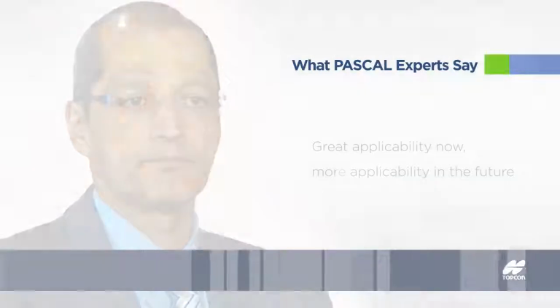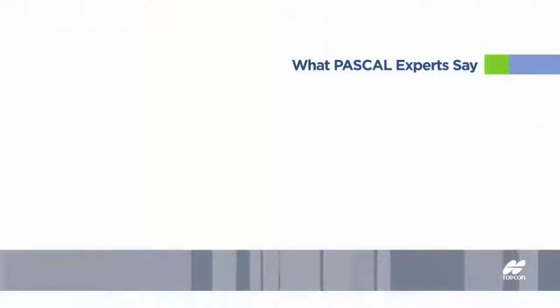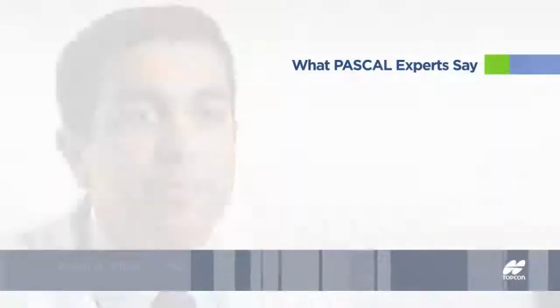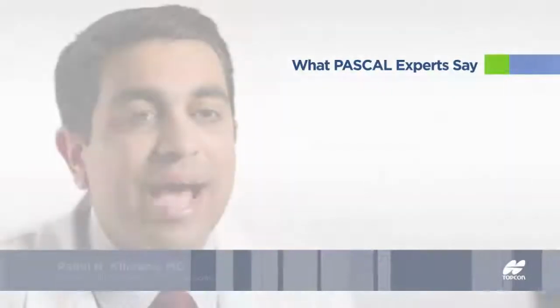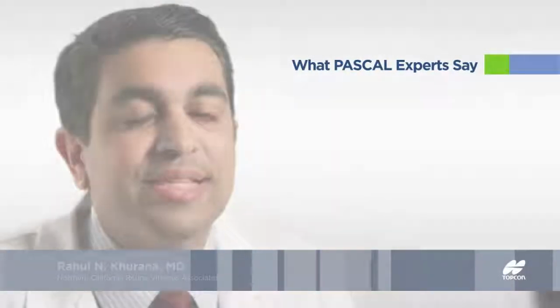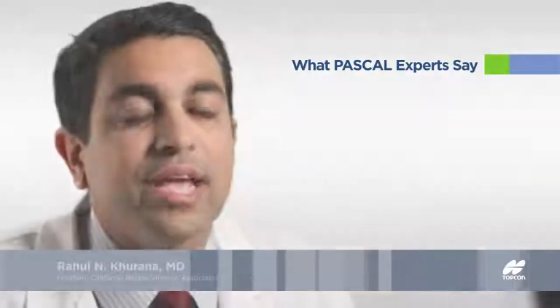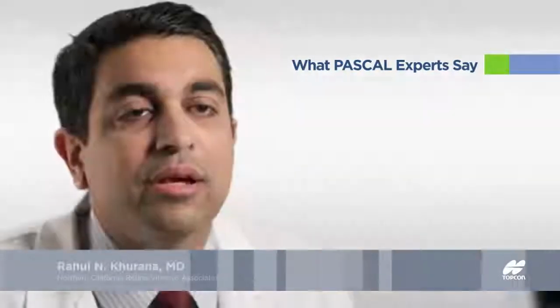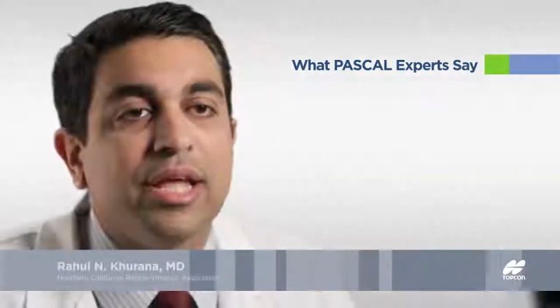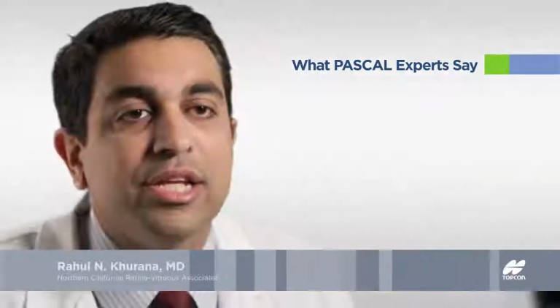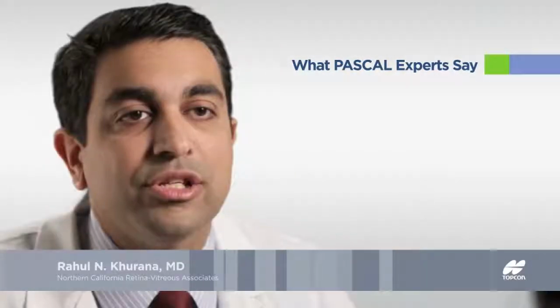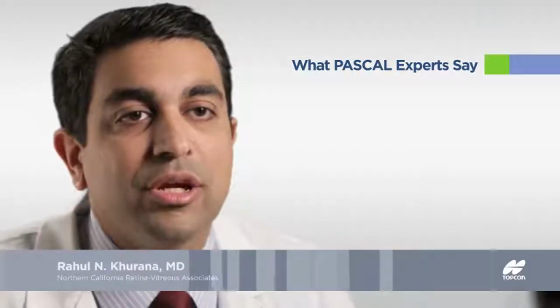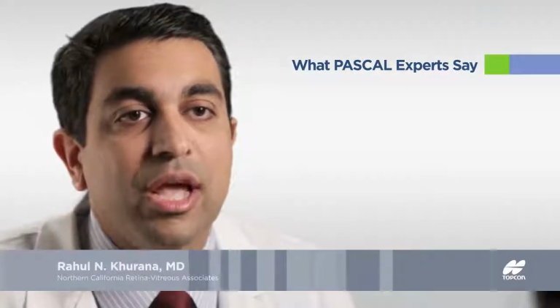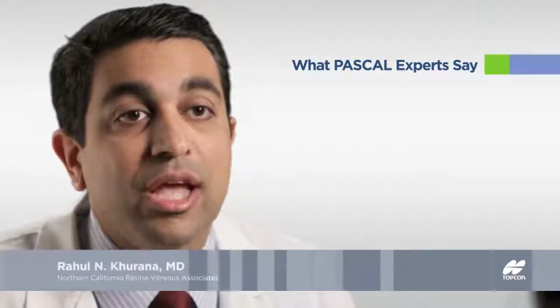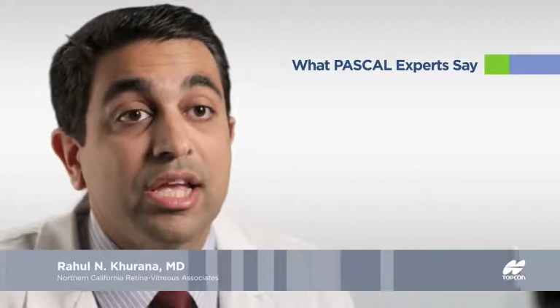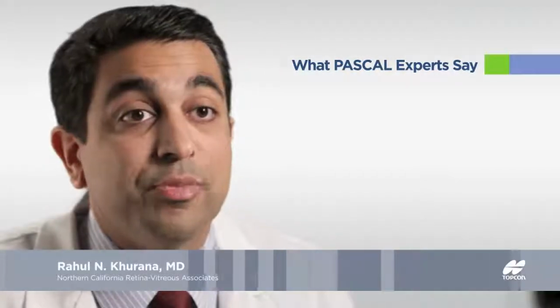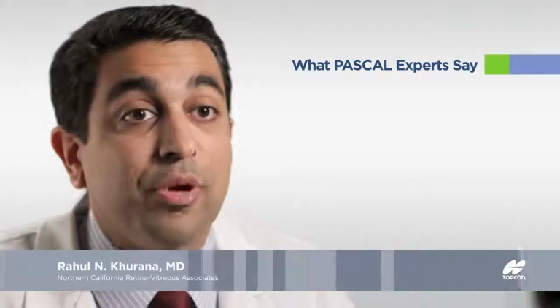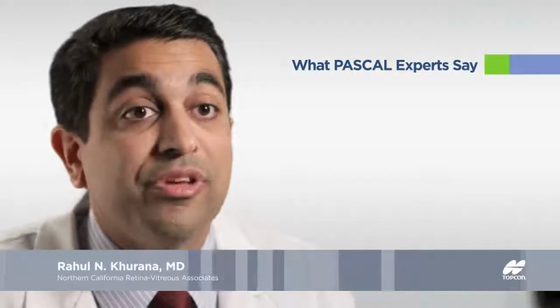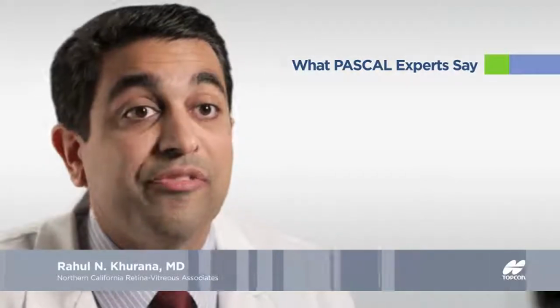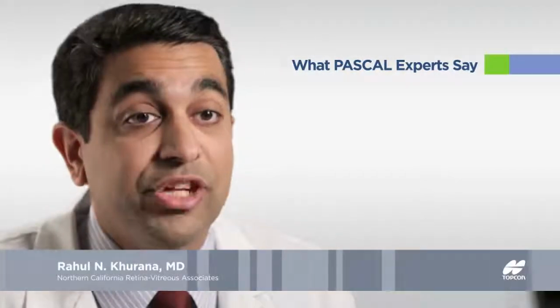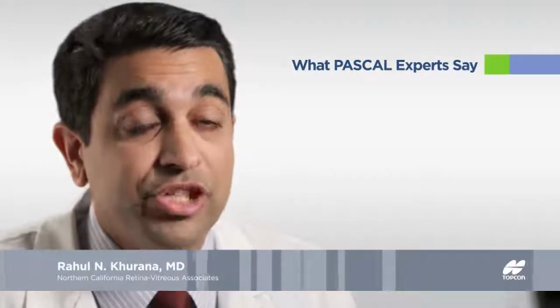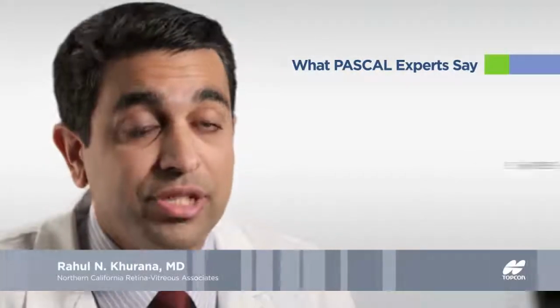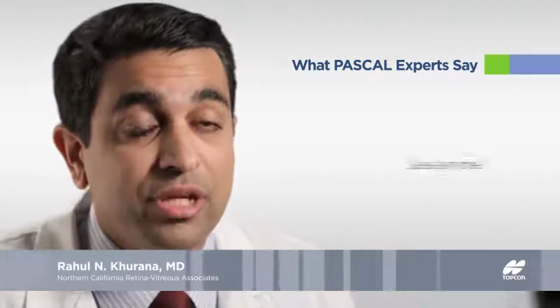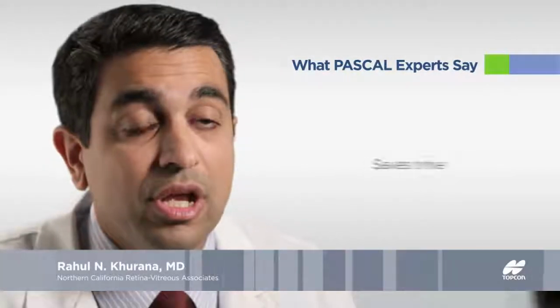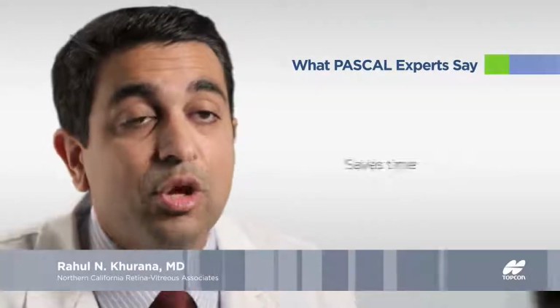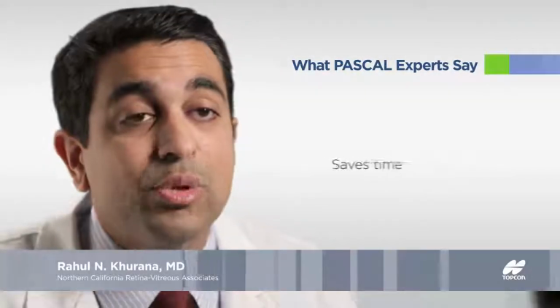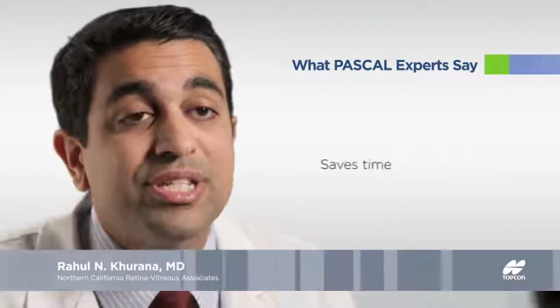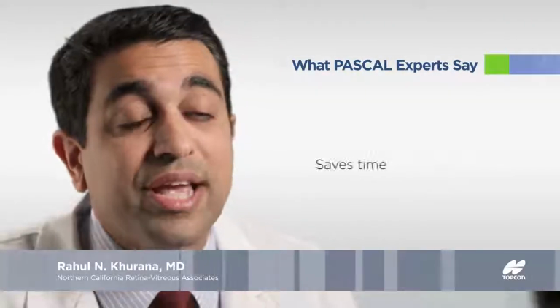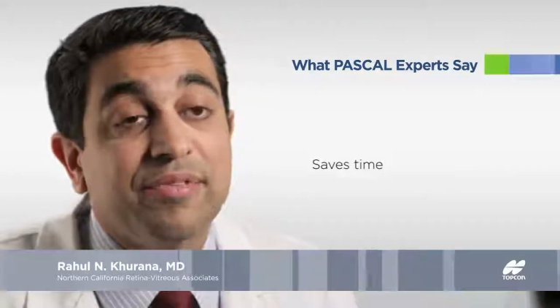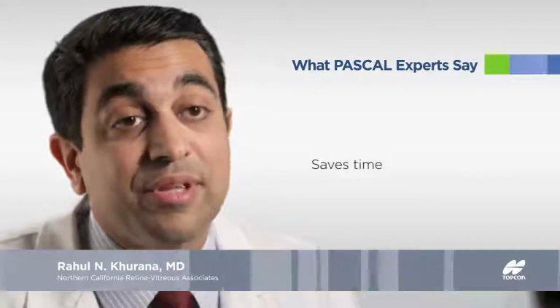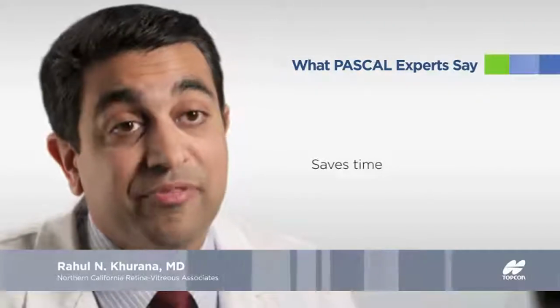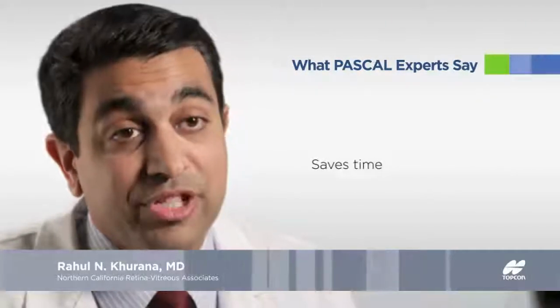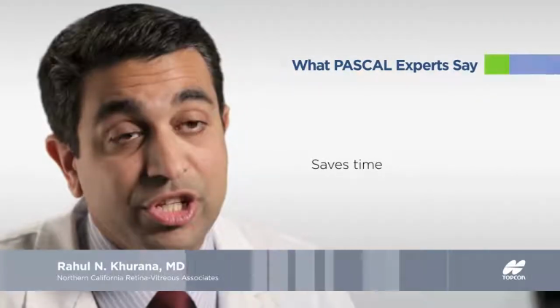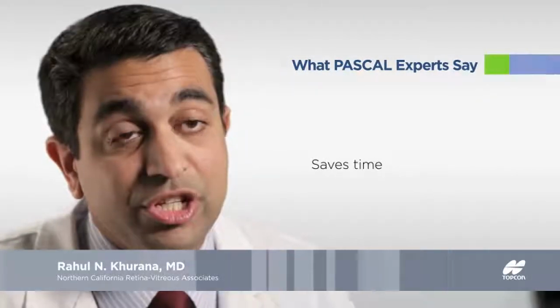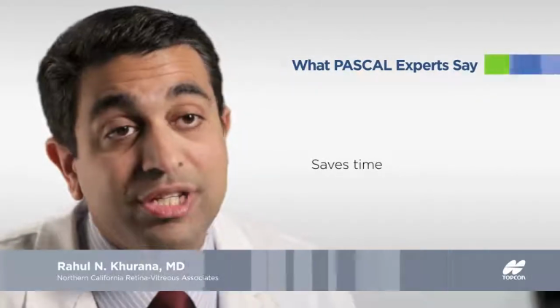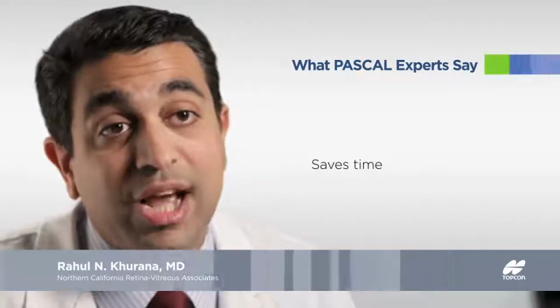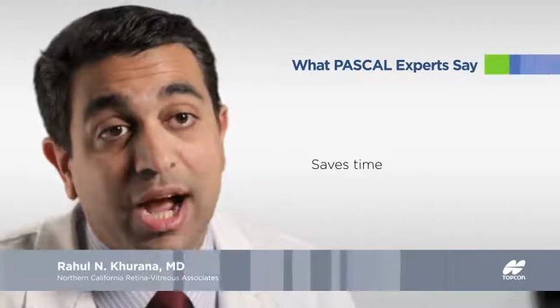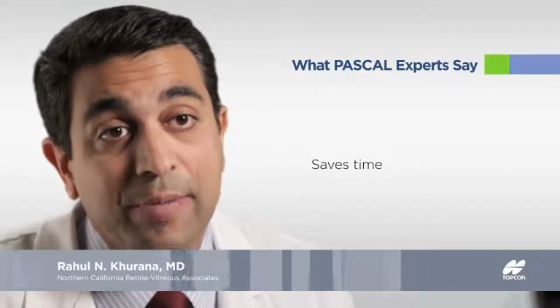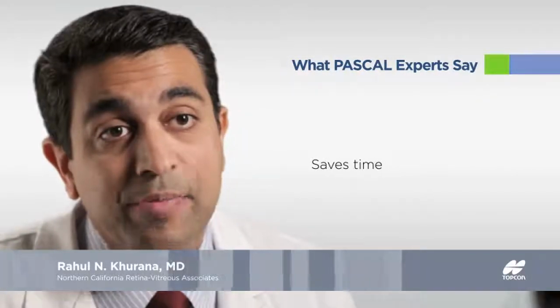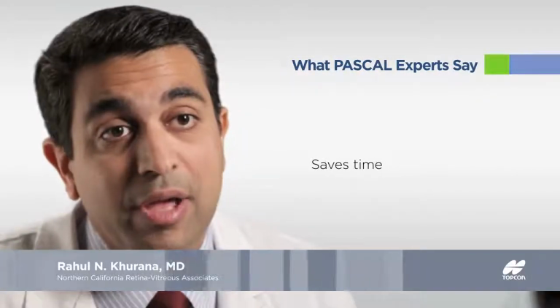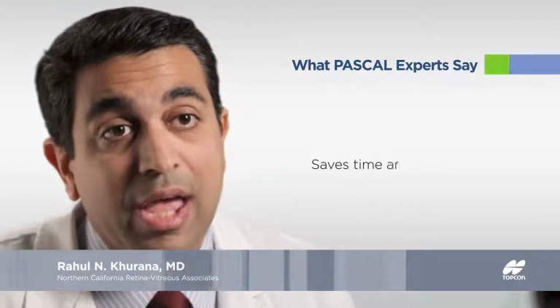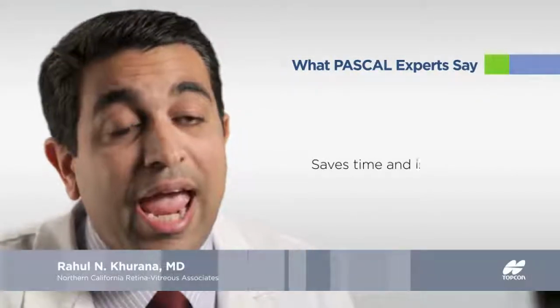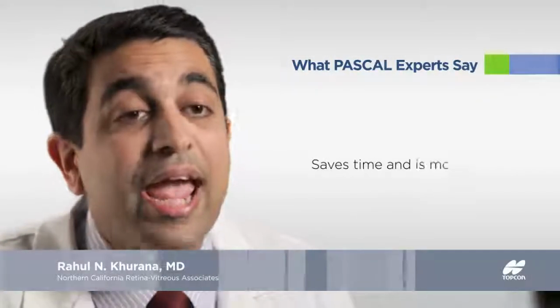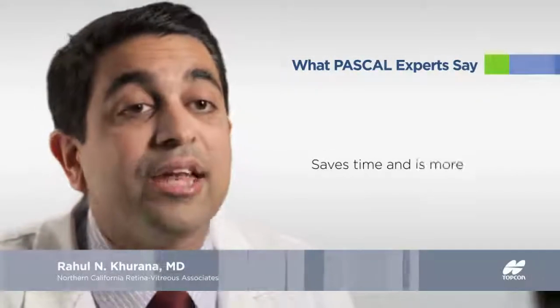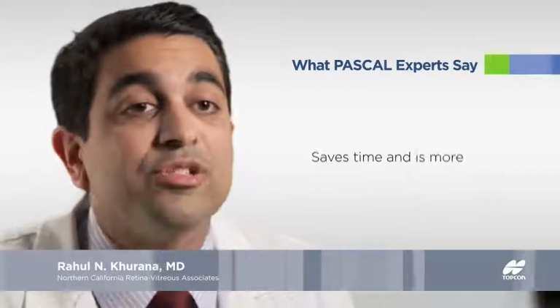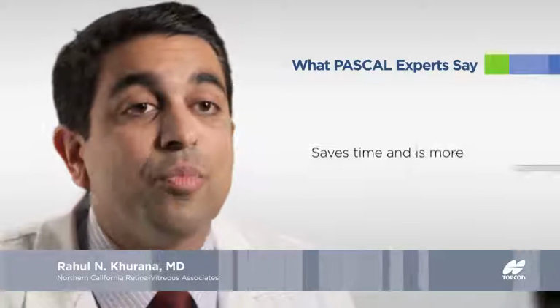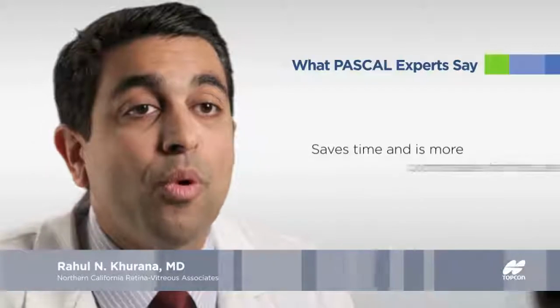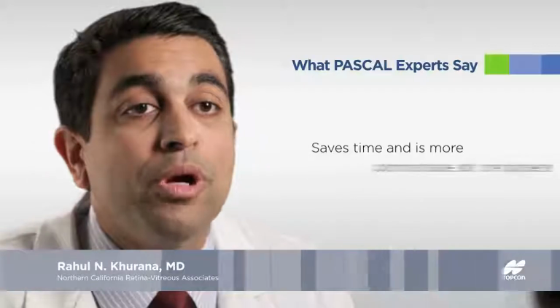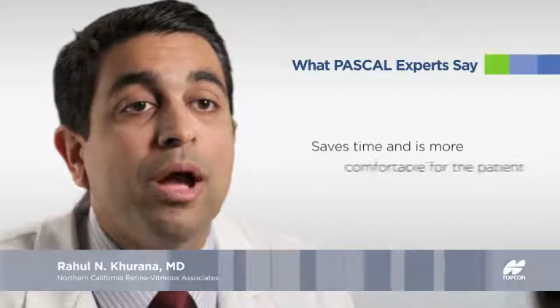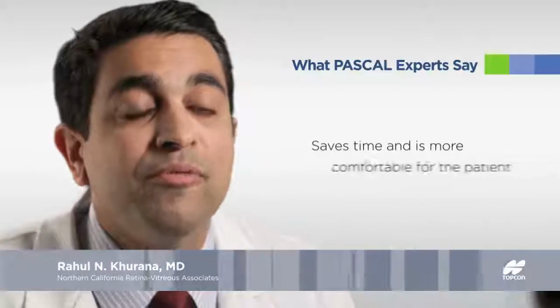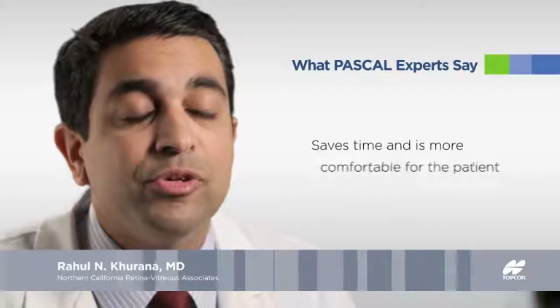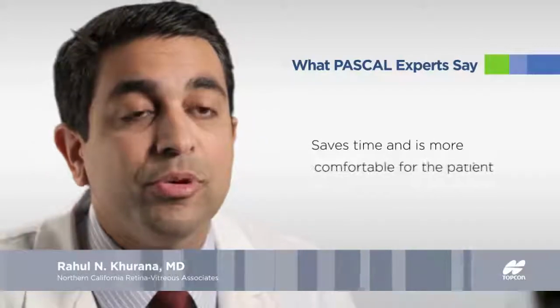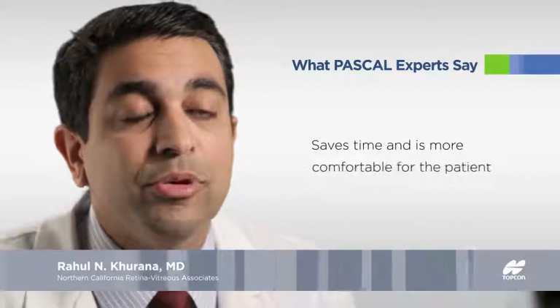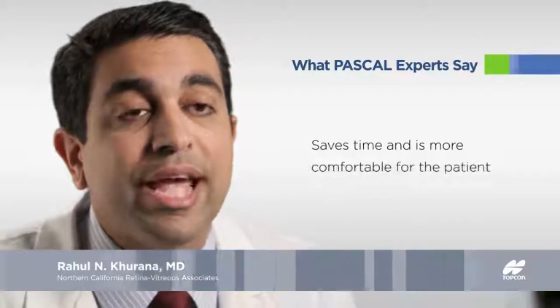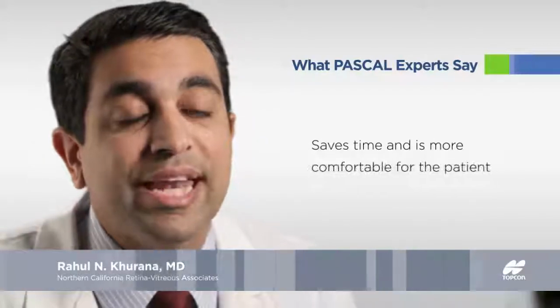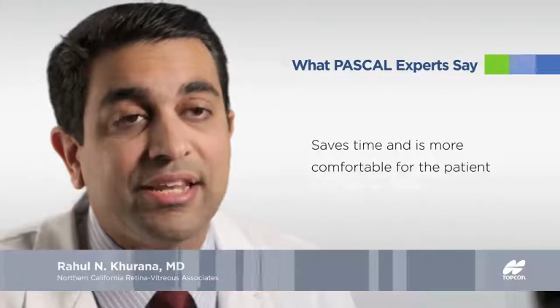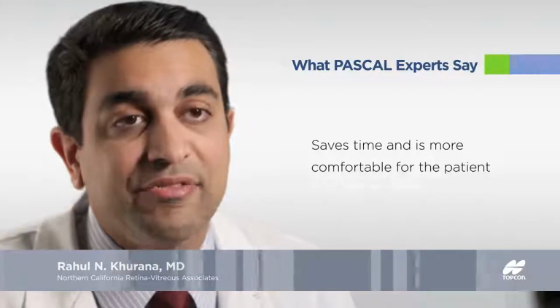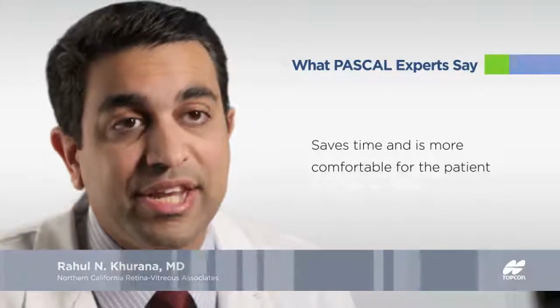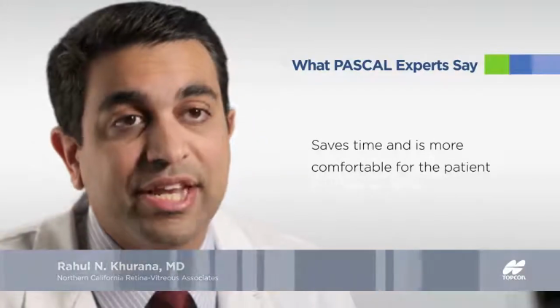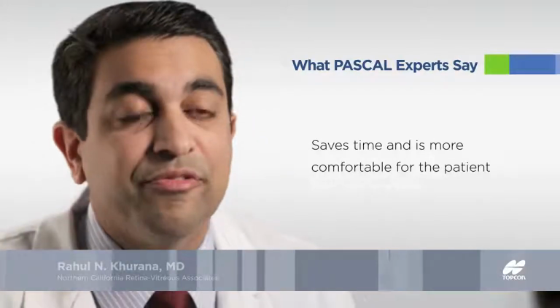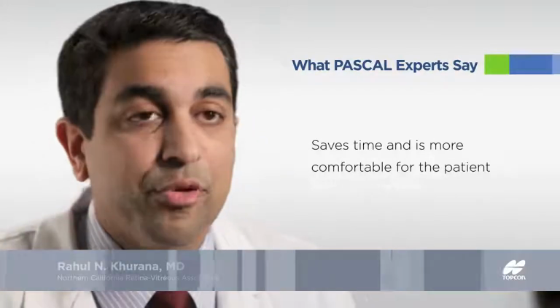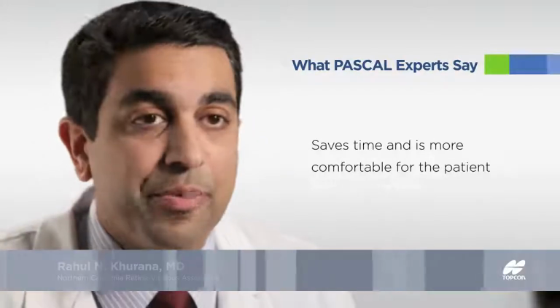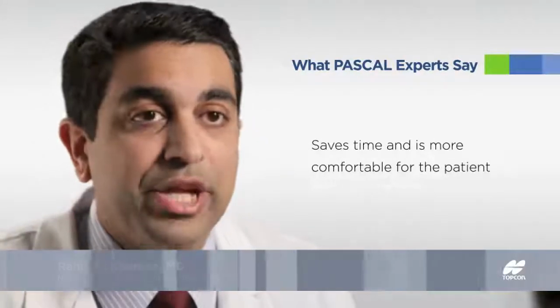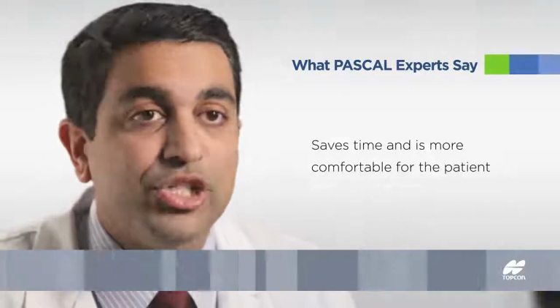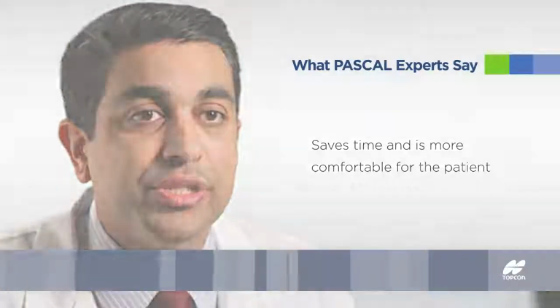The PASCAL laser is both efficient, which saves the physician time, and is more comfortable and convenient for the patient.